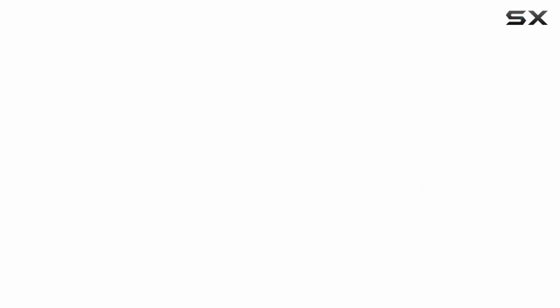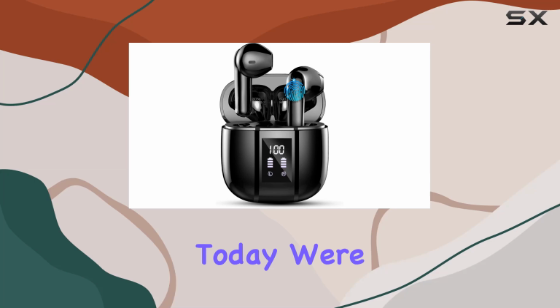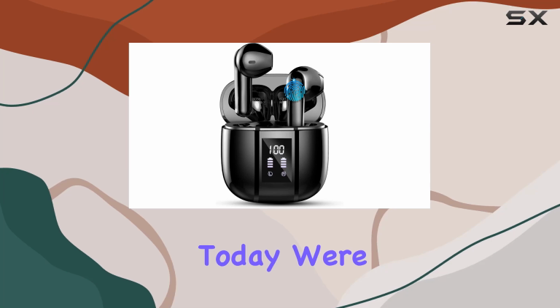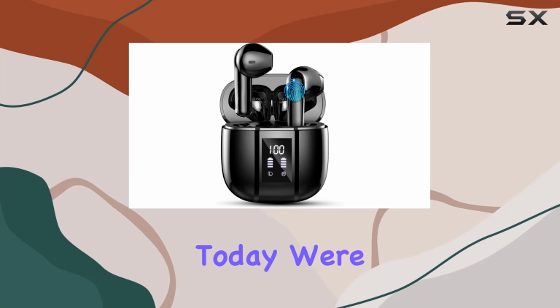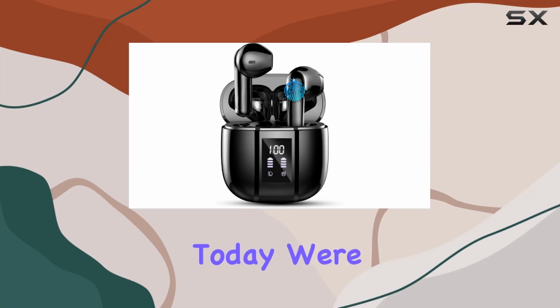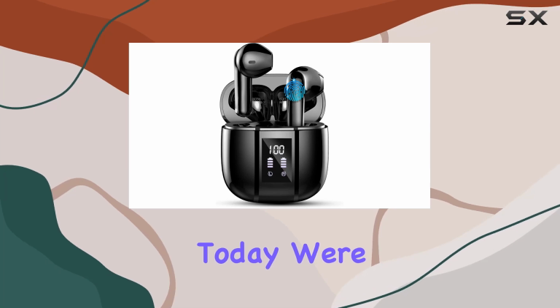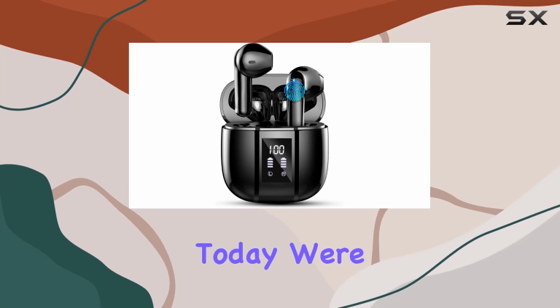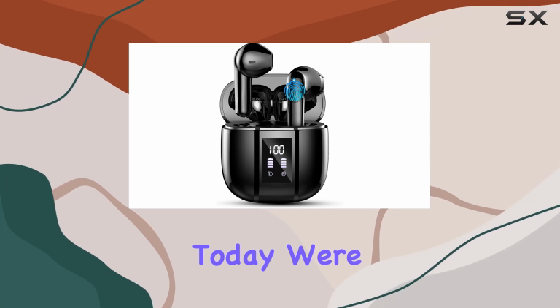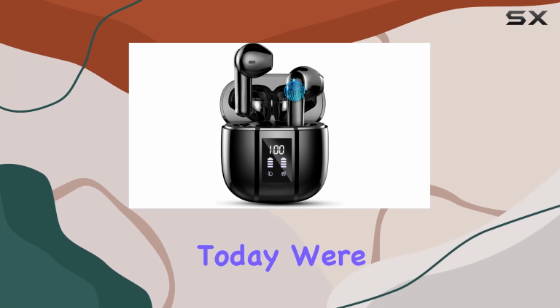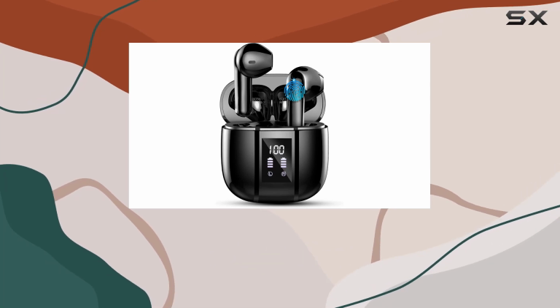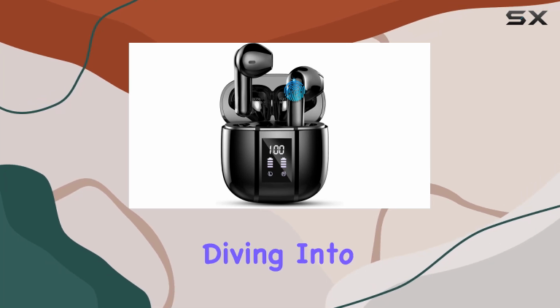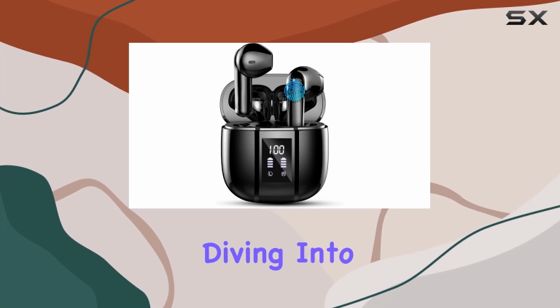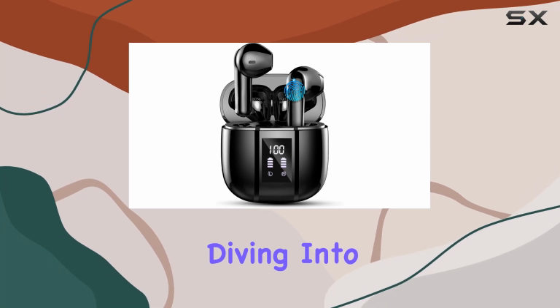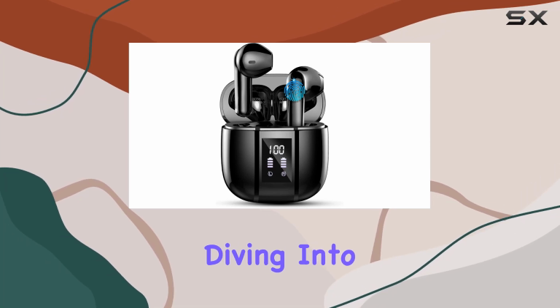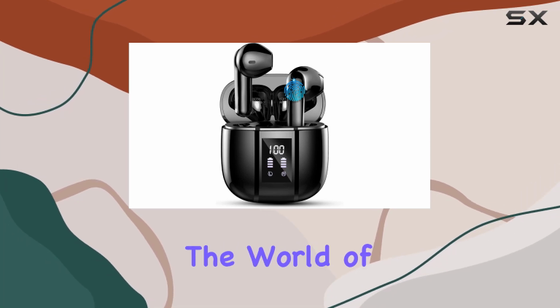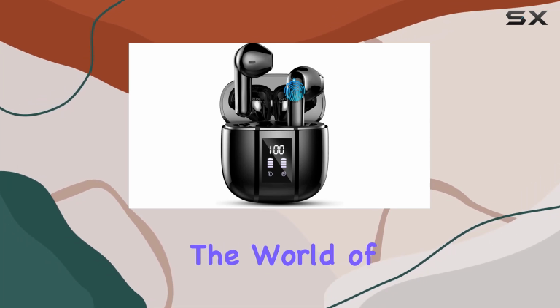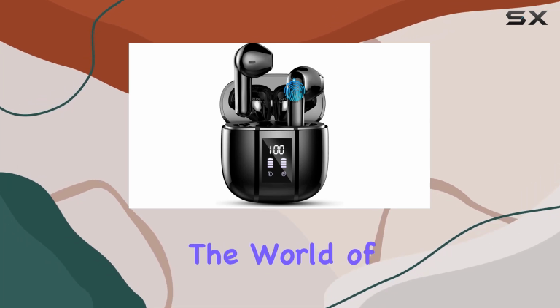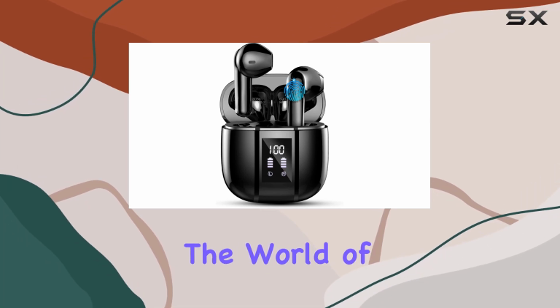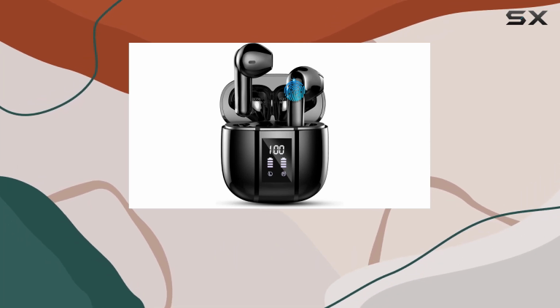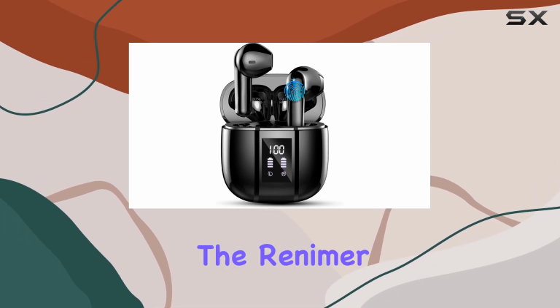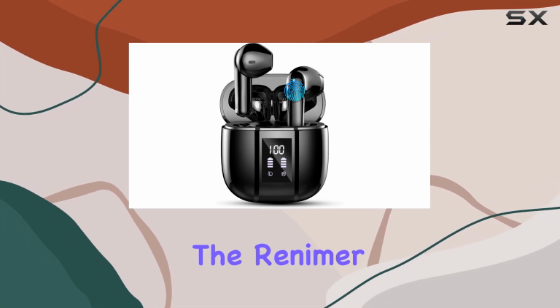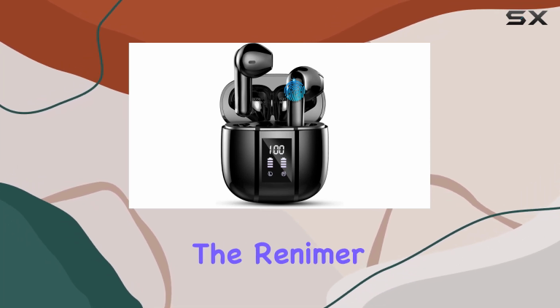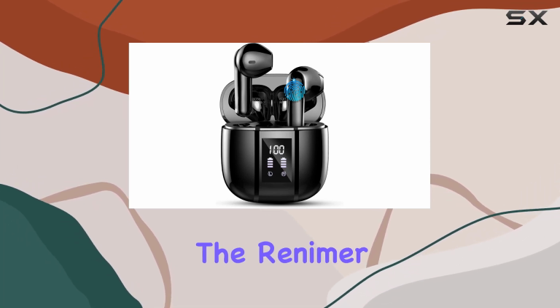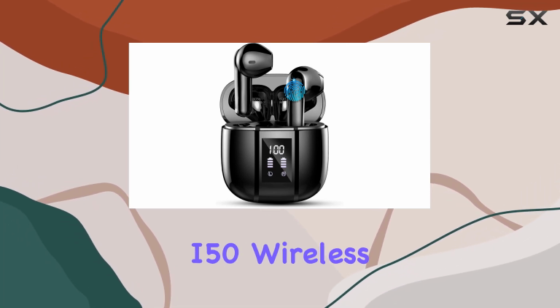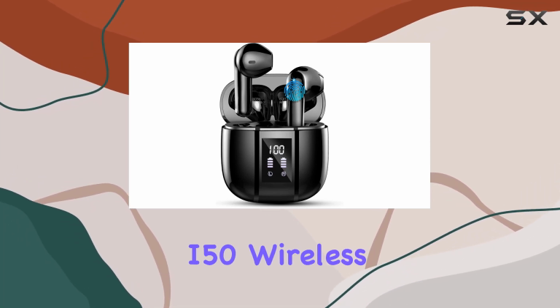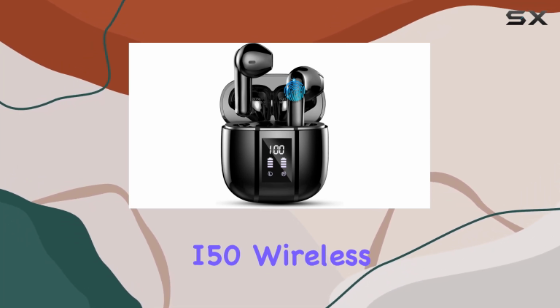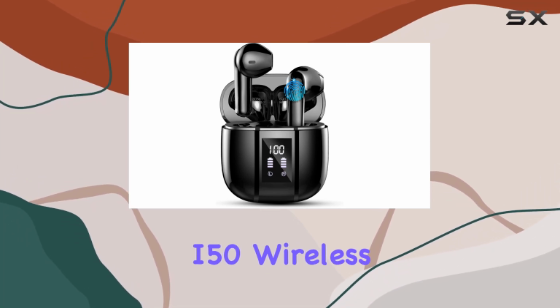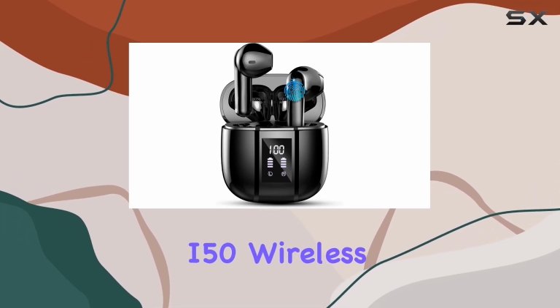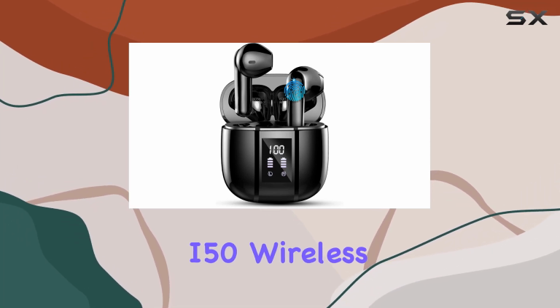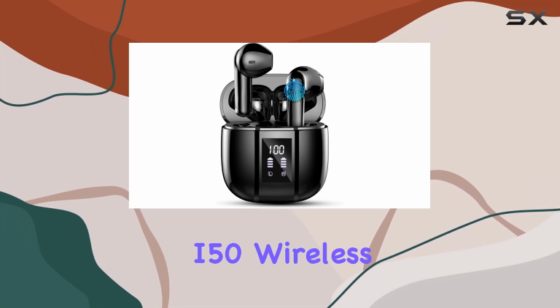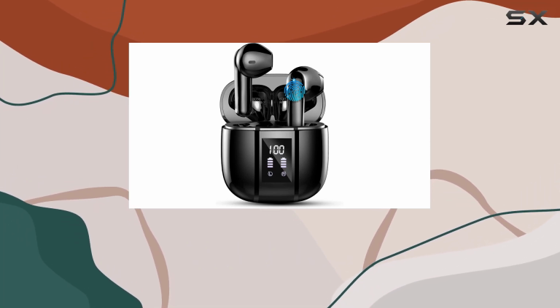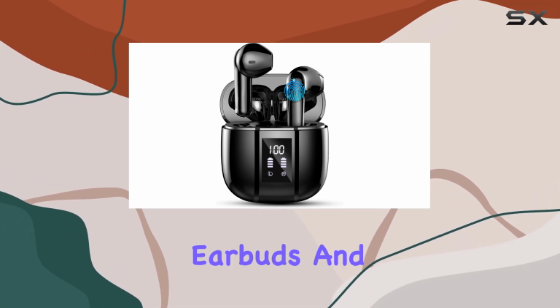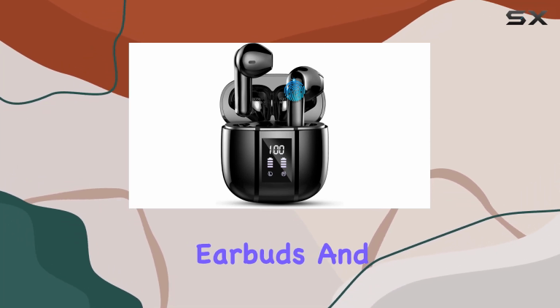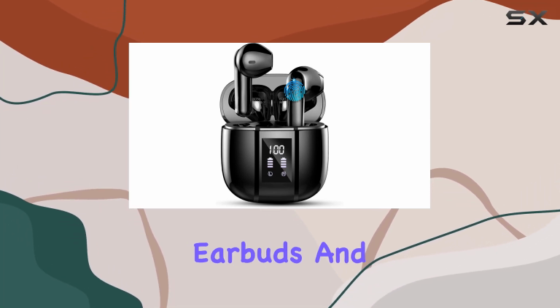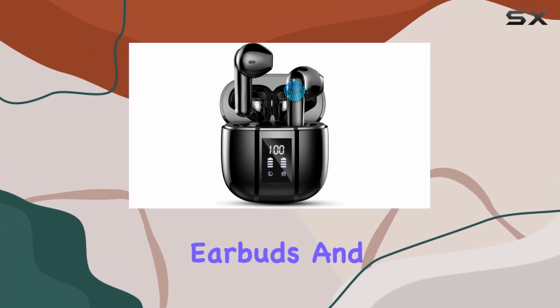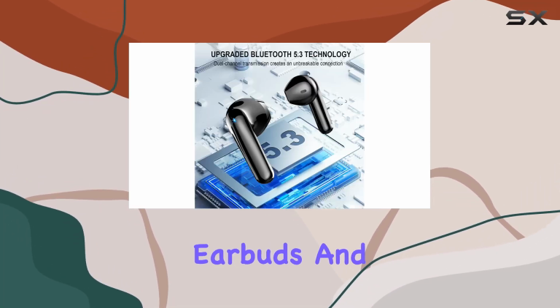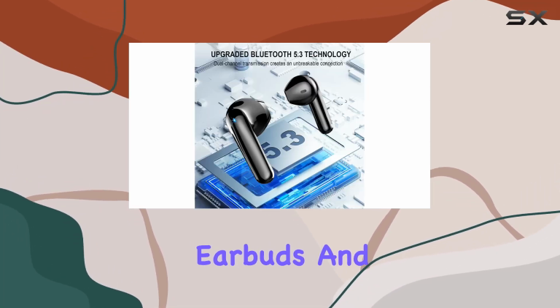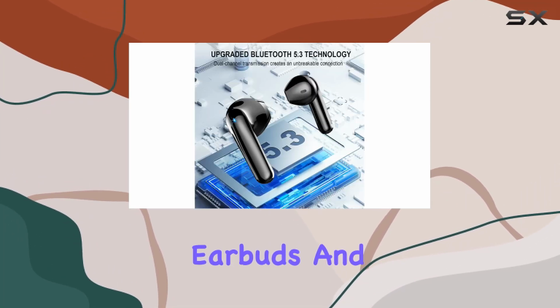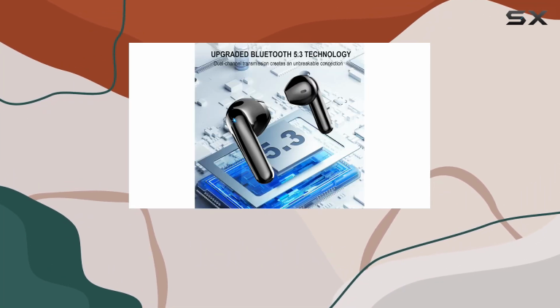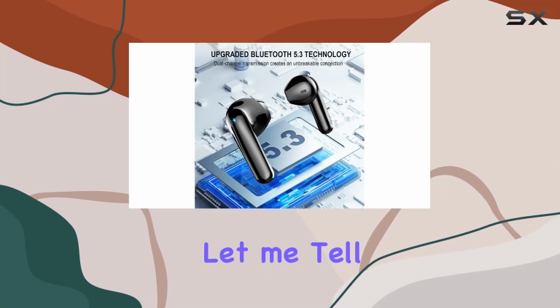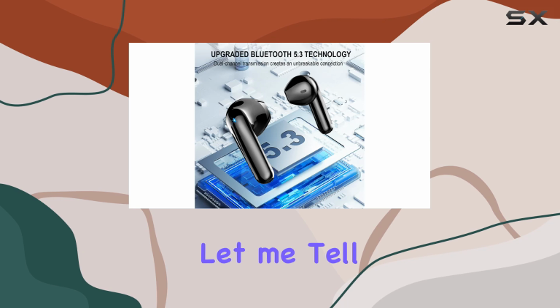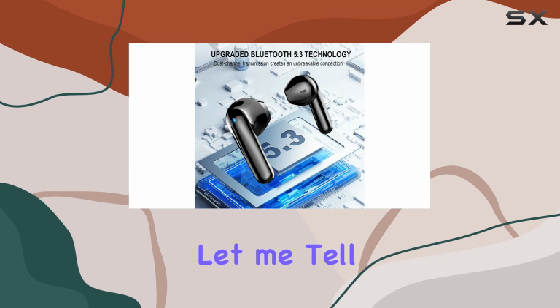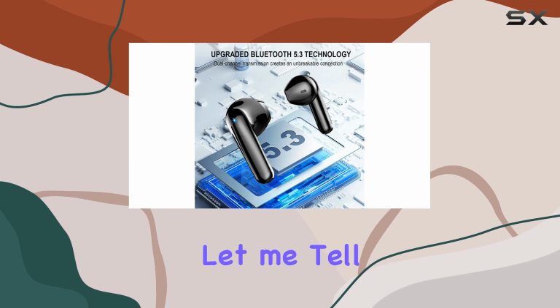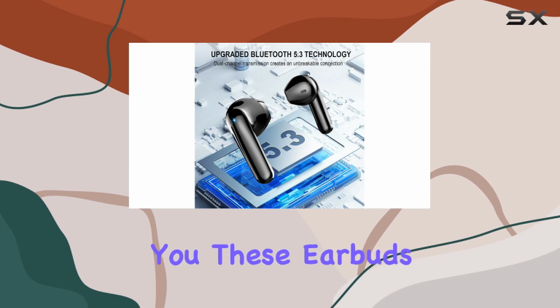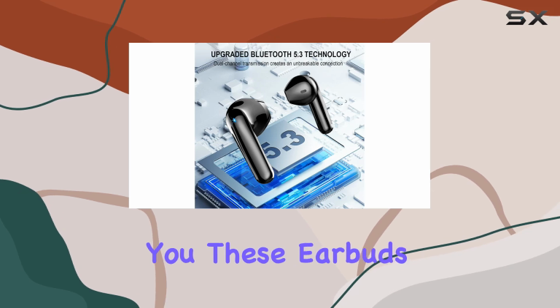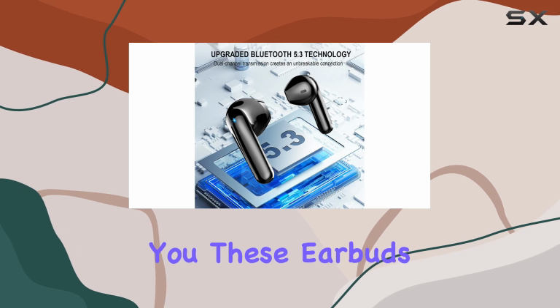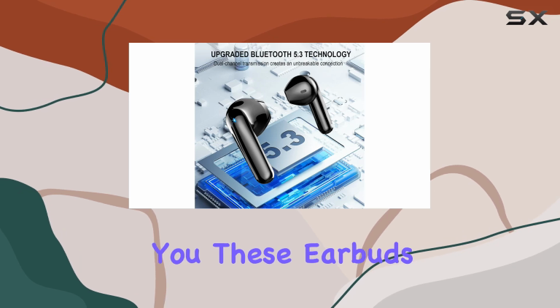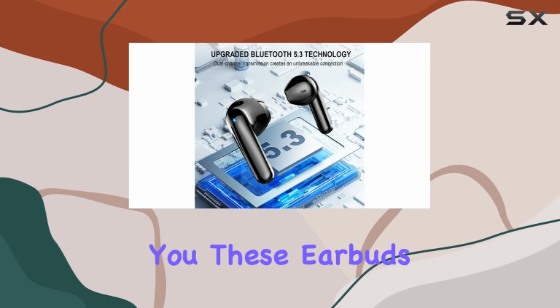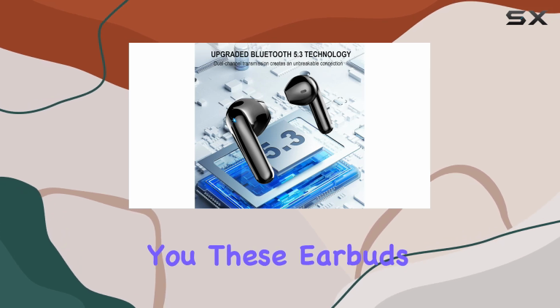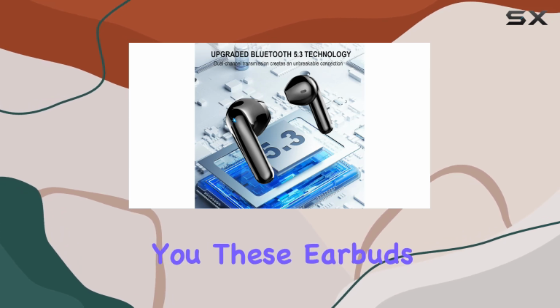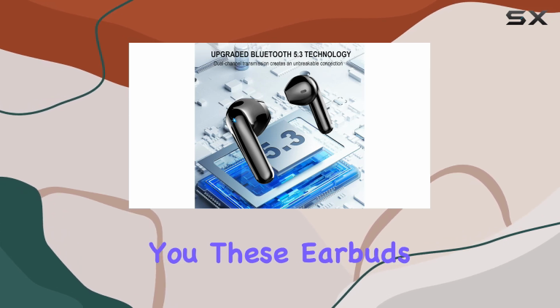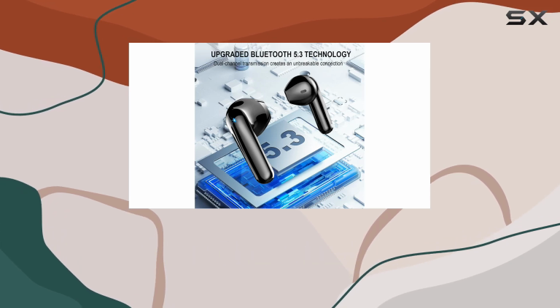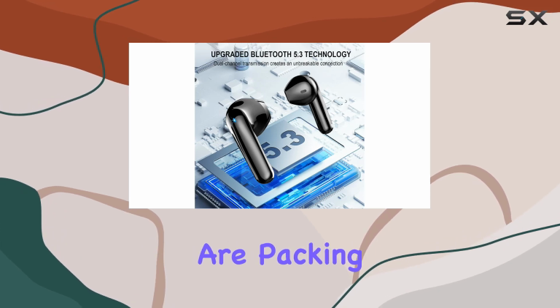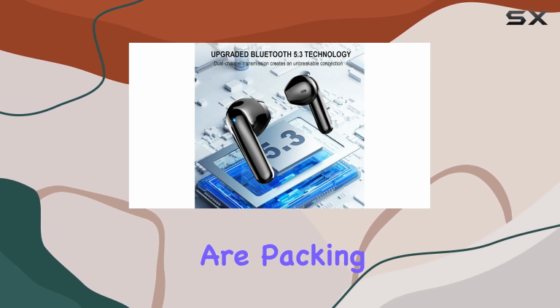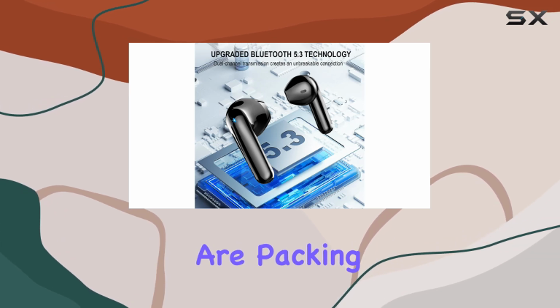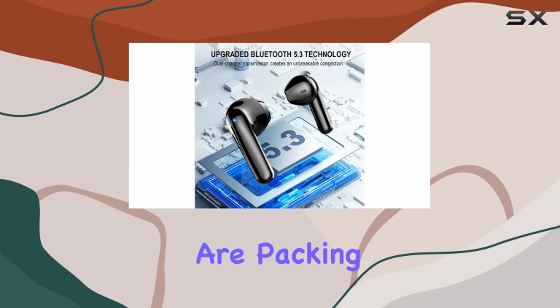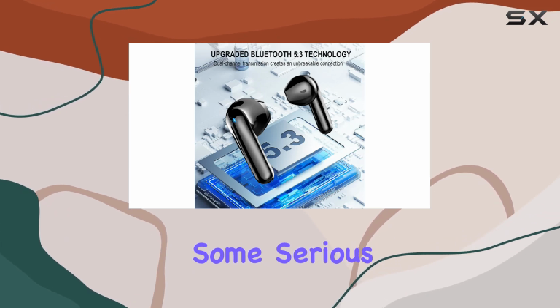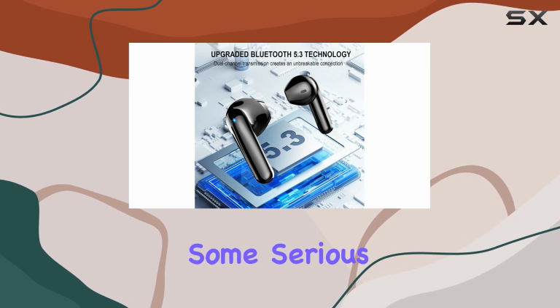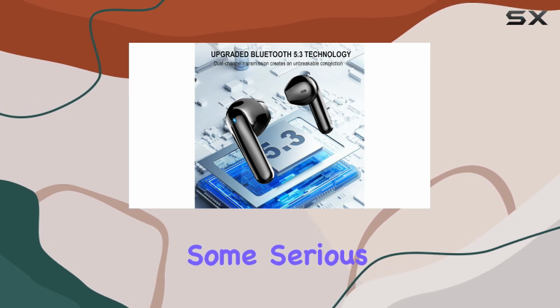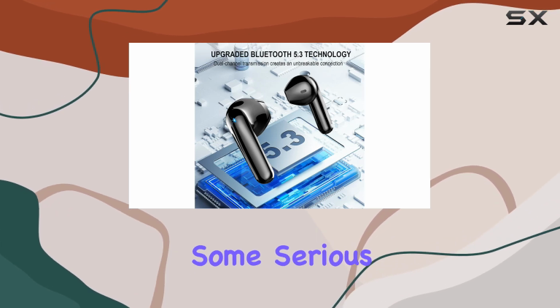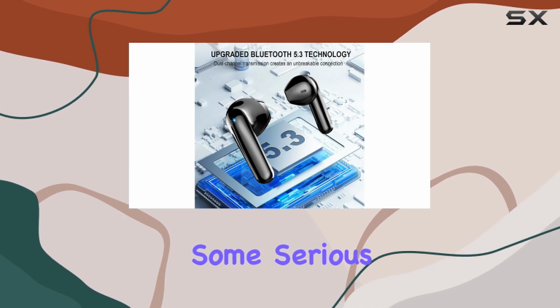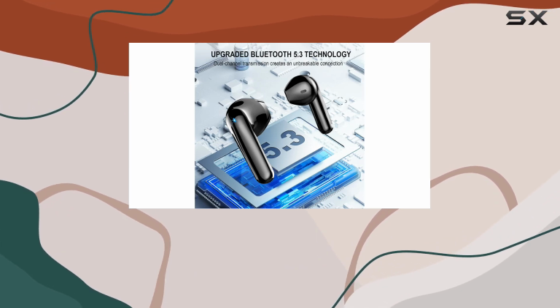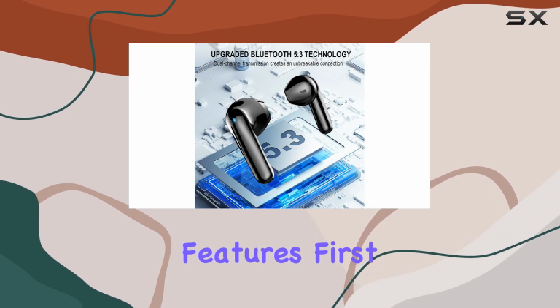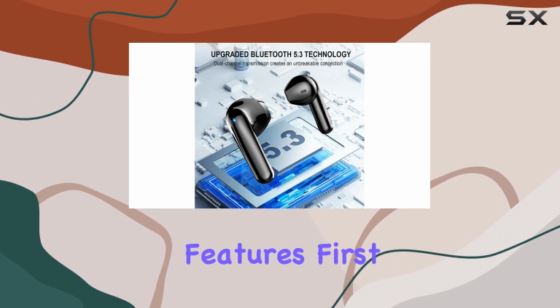Today, we're diving into the world of the Renimer i50 wireless earbuds, and let me tell you, these earbuds are packing some serious features.